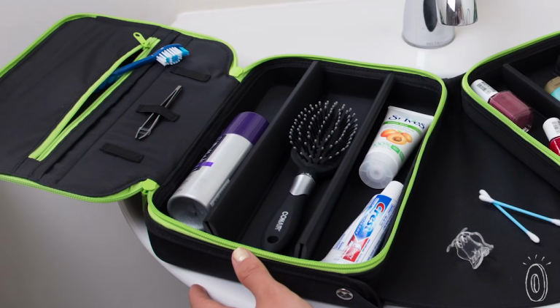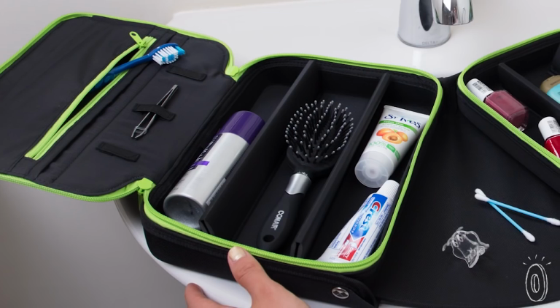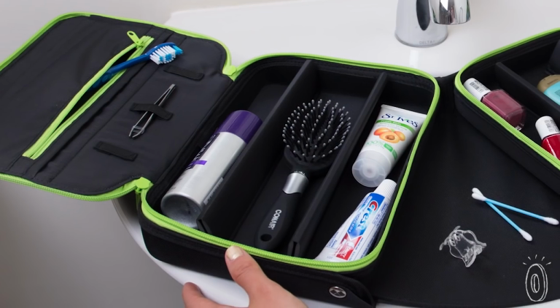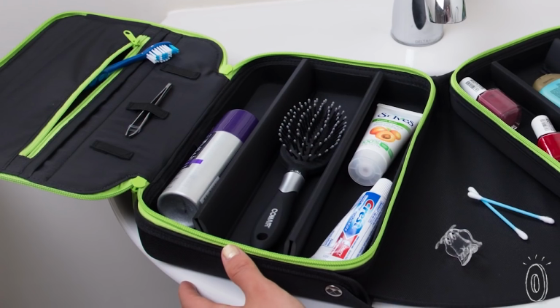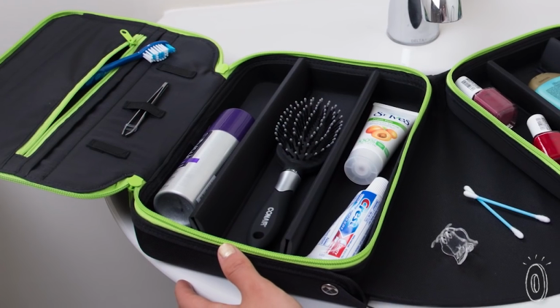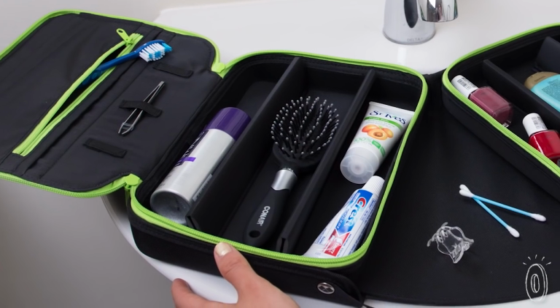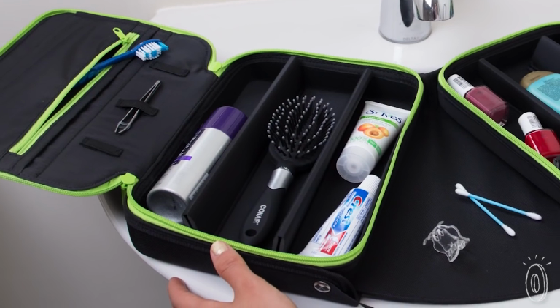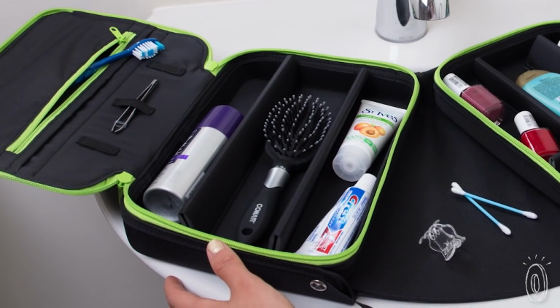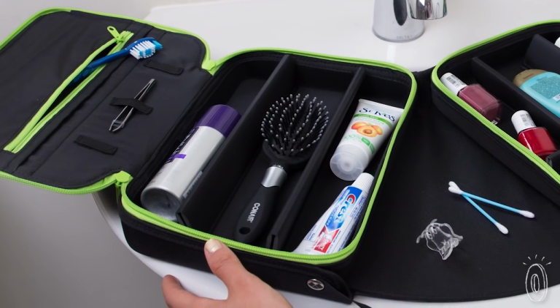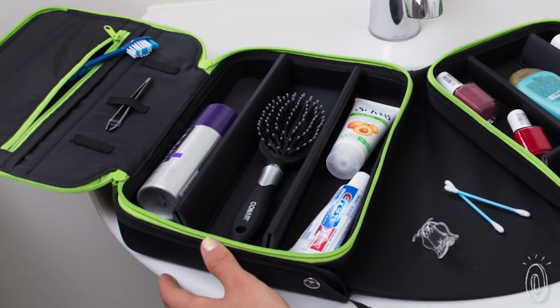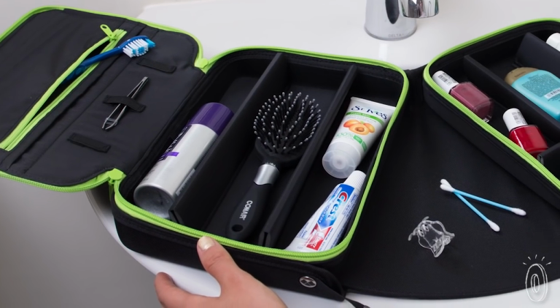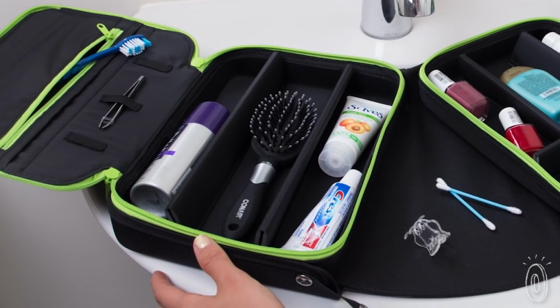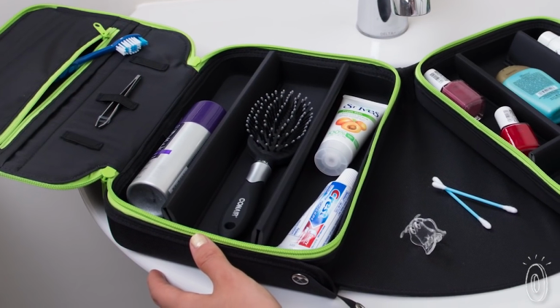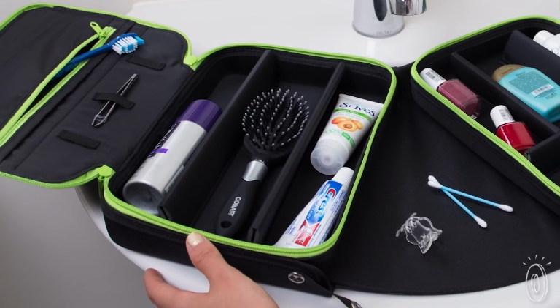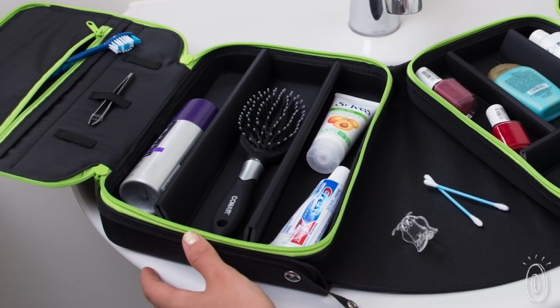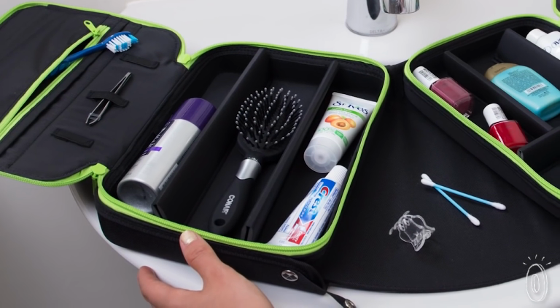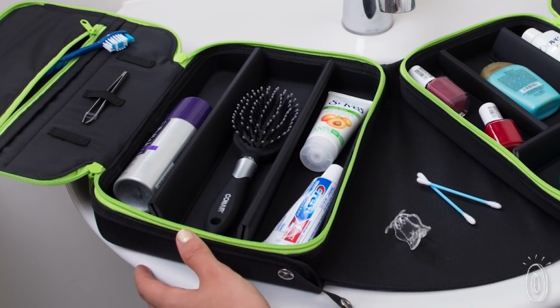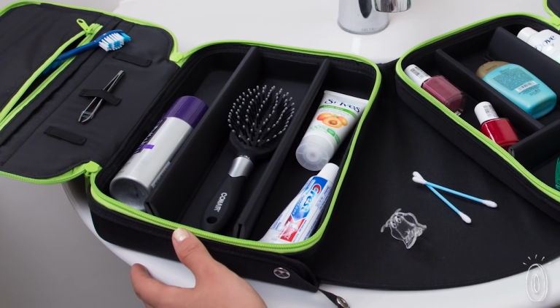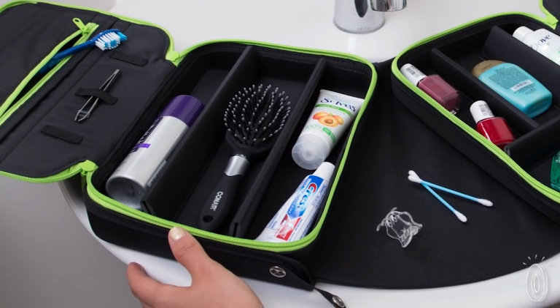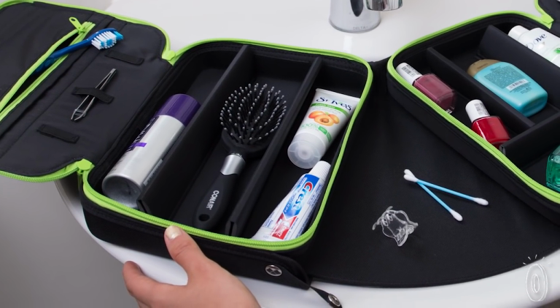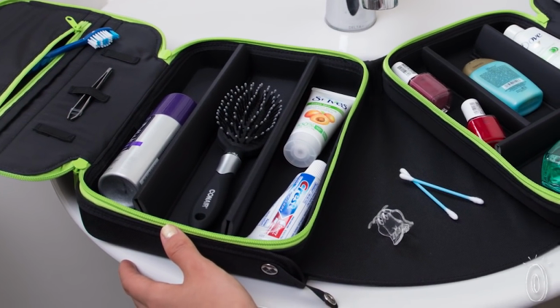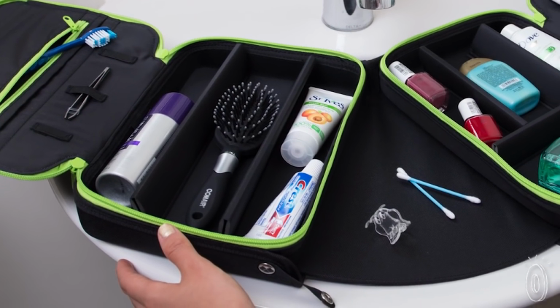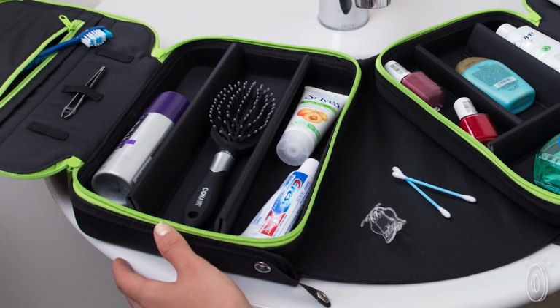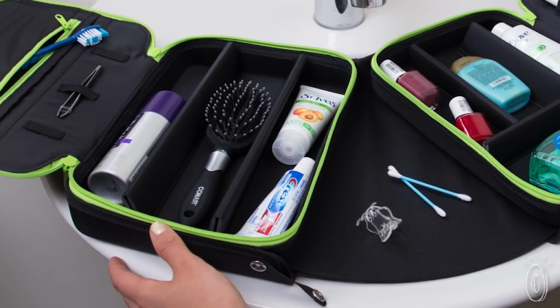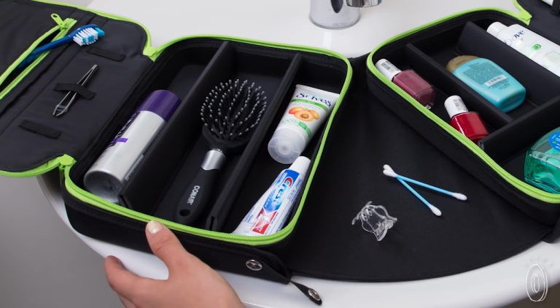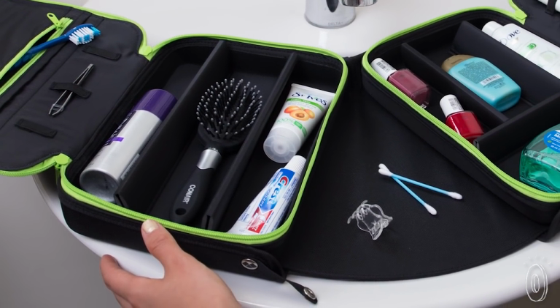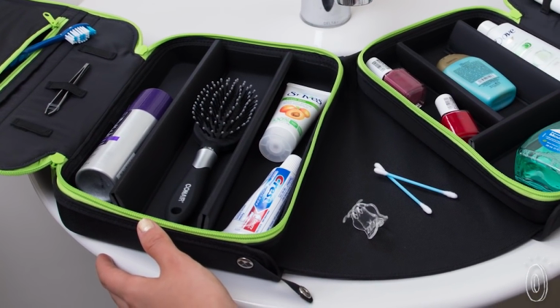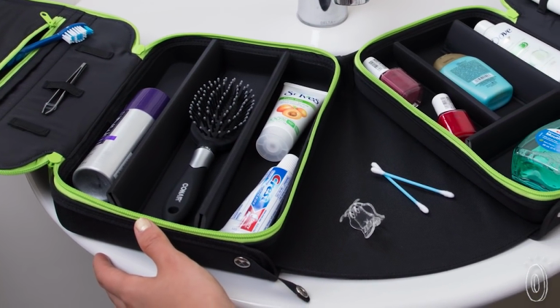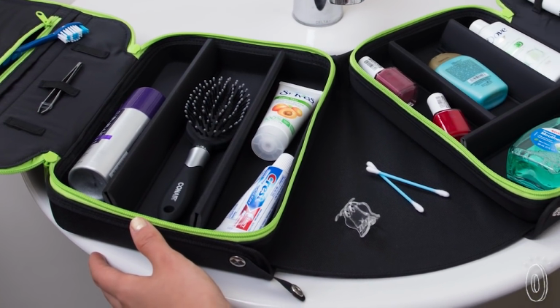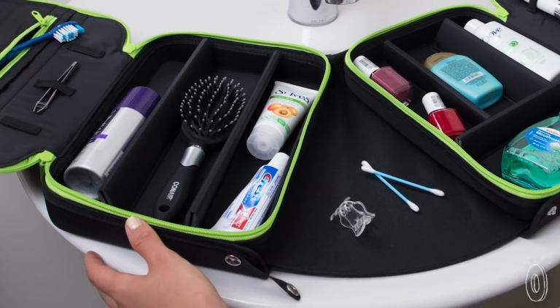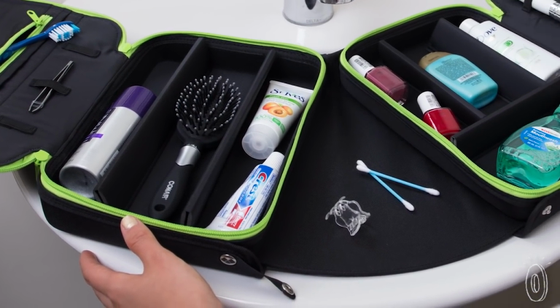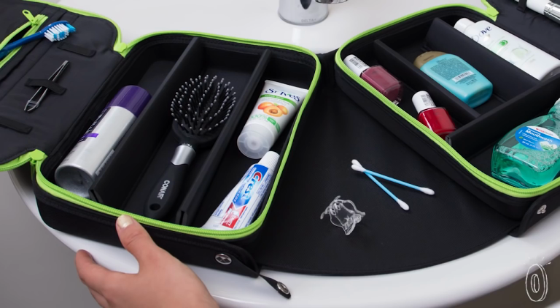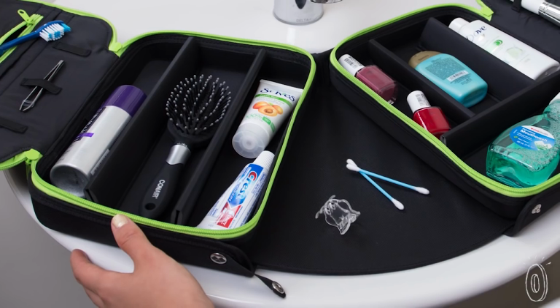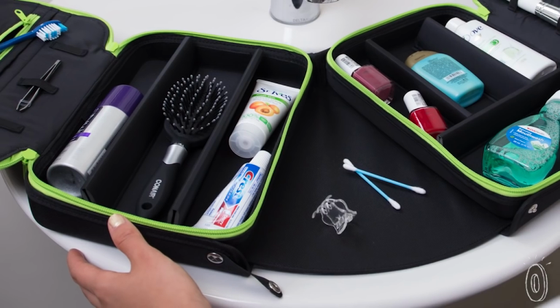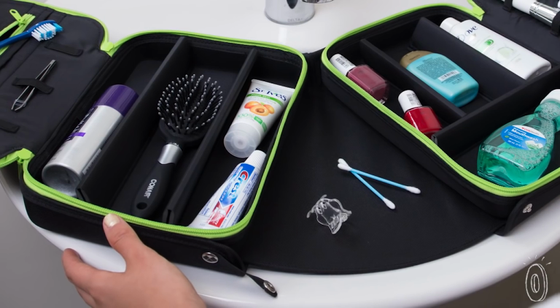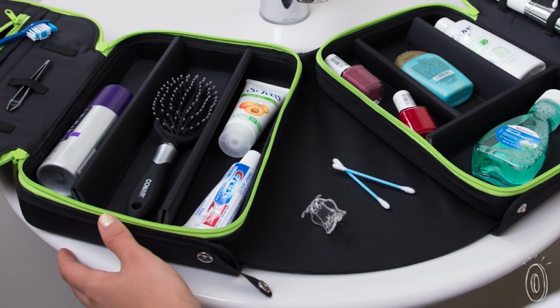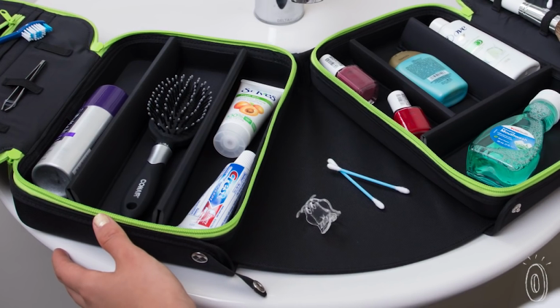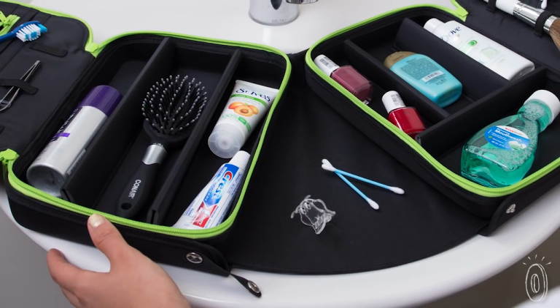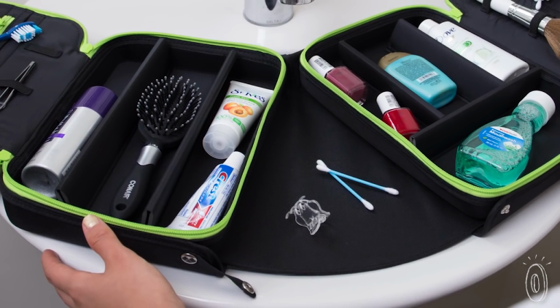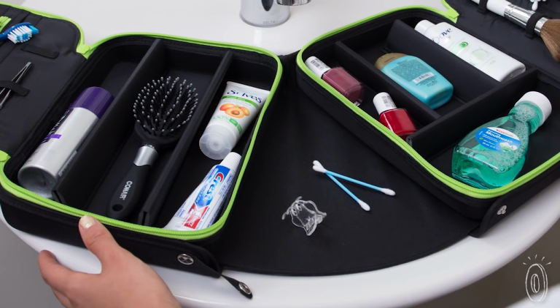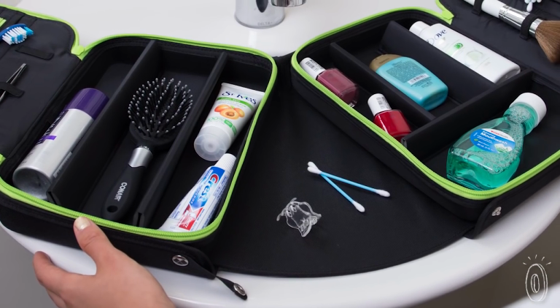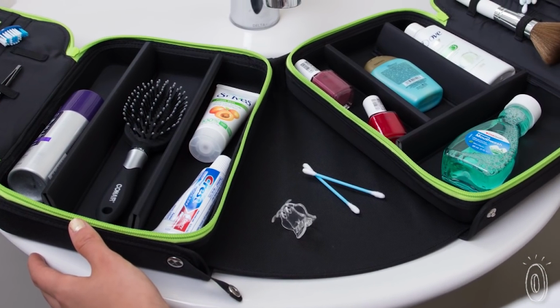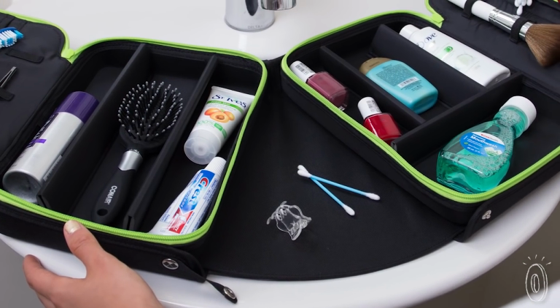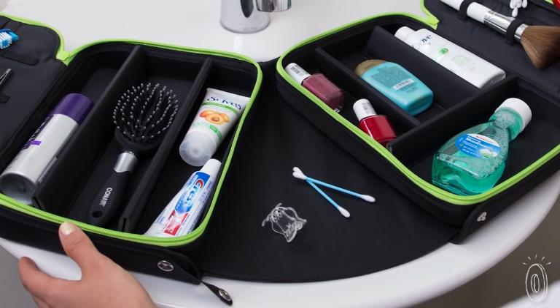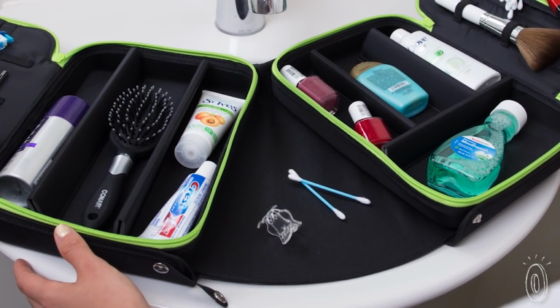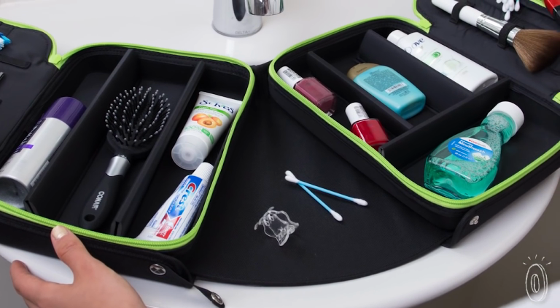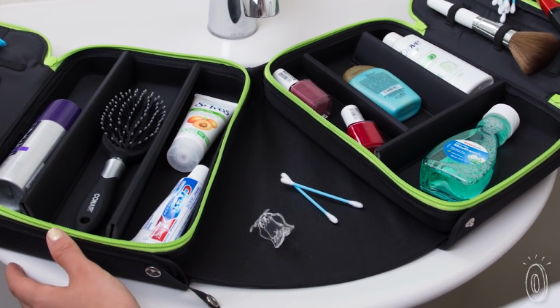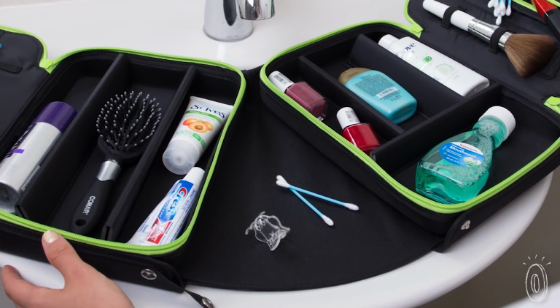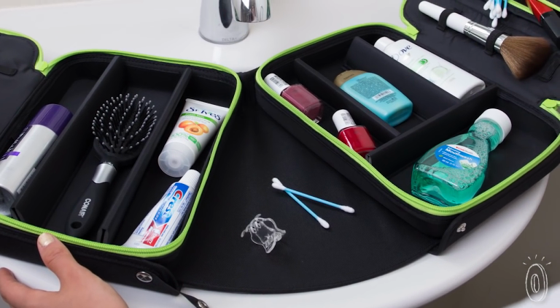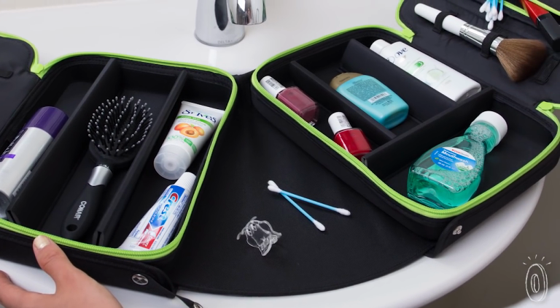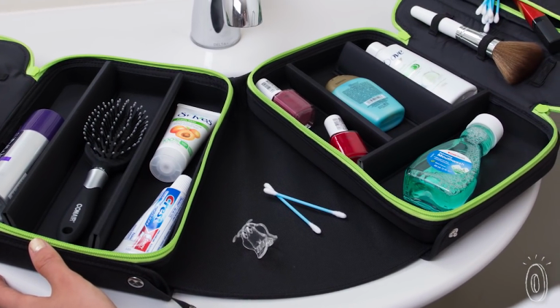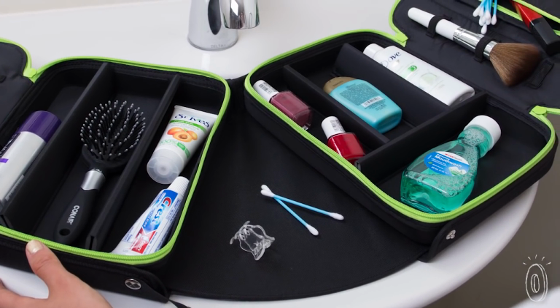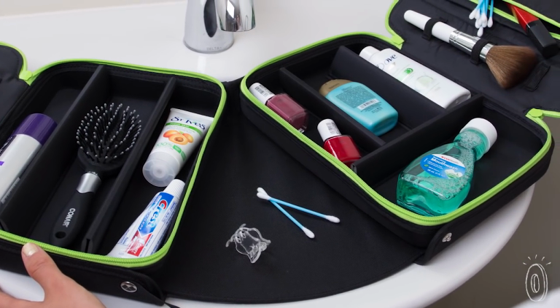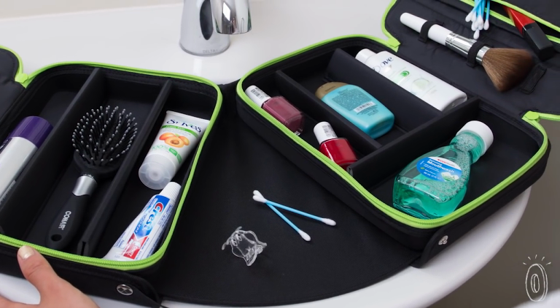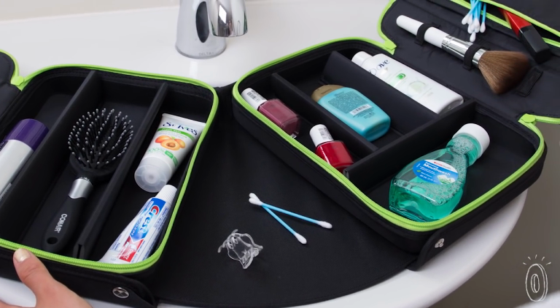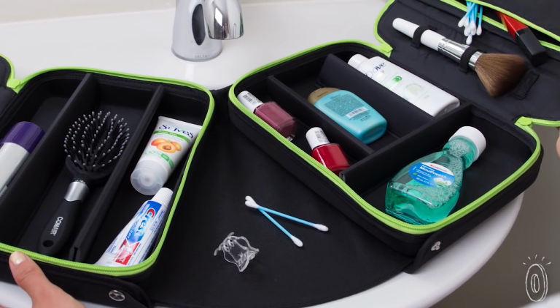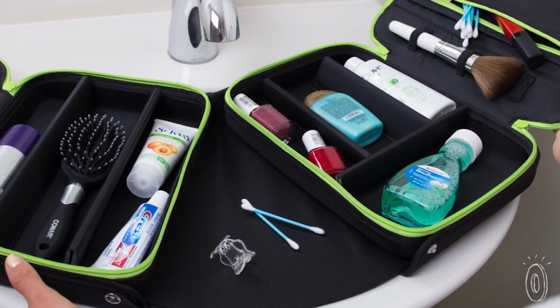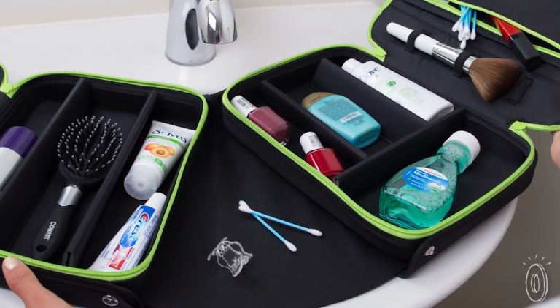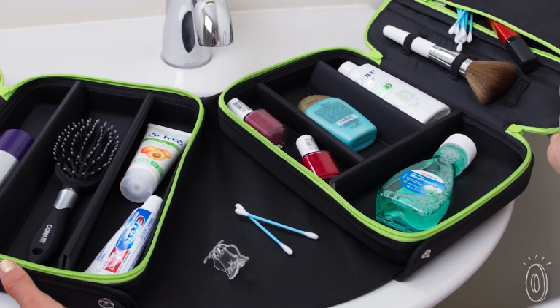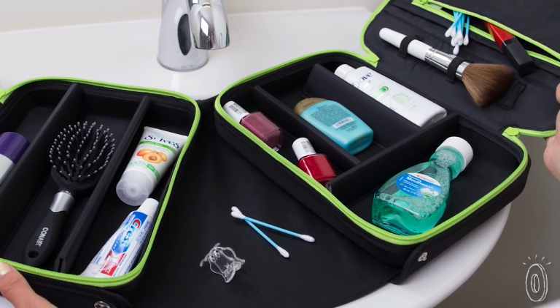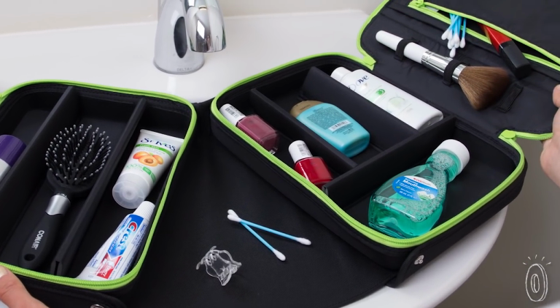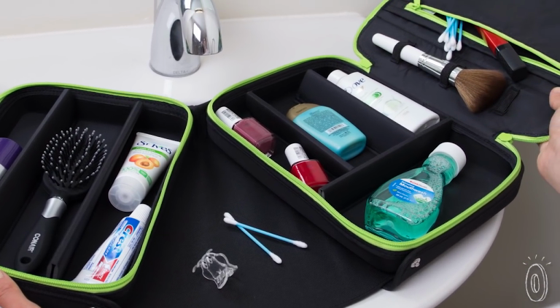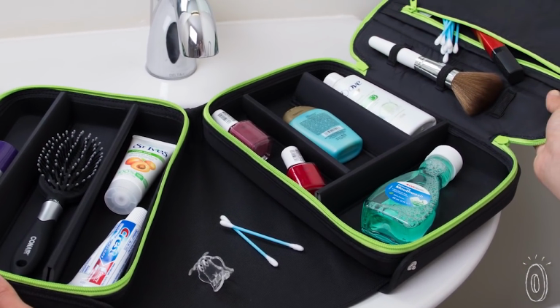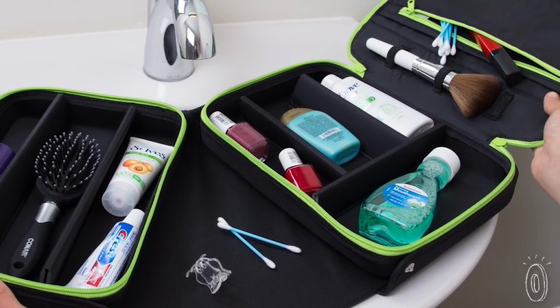The inside is ready for you to customize it. There are removable inserts, zipper pockets, and elastic grips so you can make the space work for you.